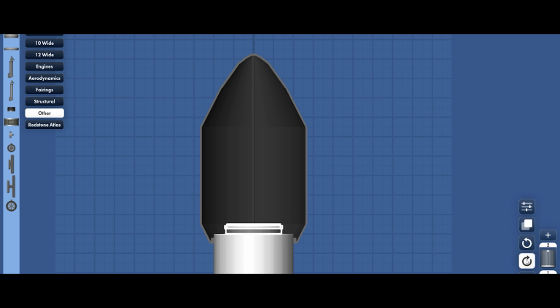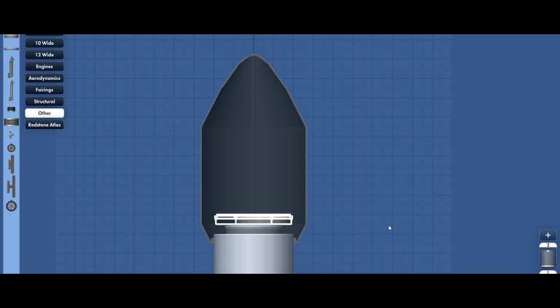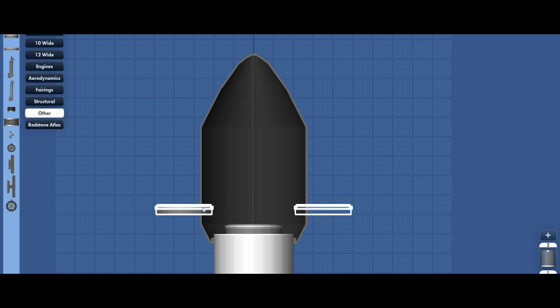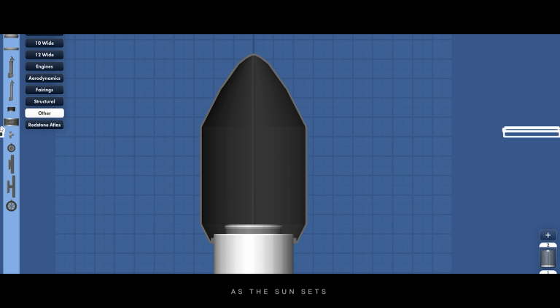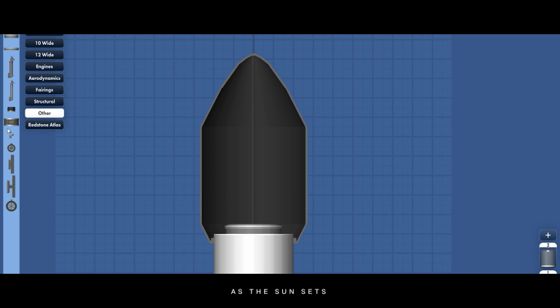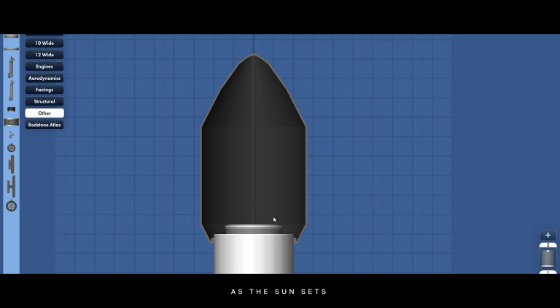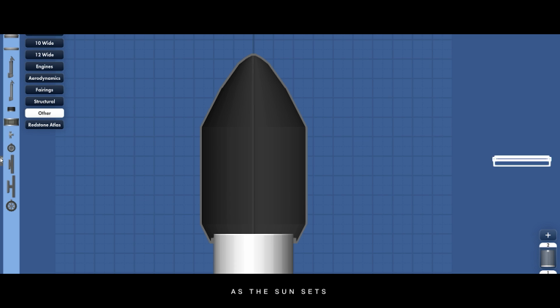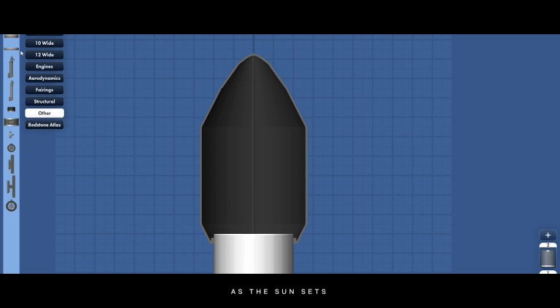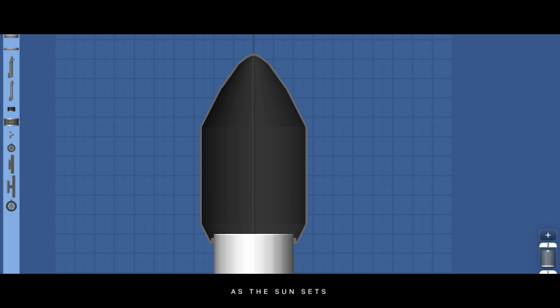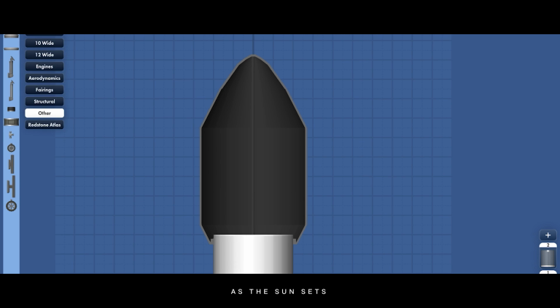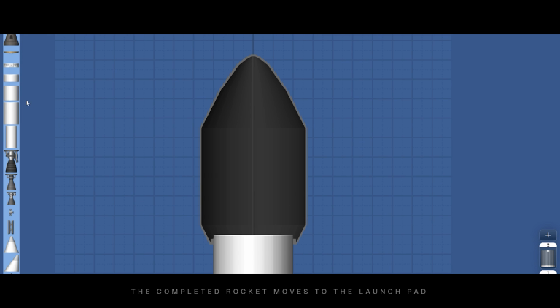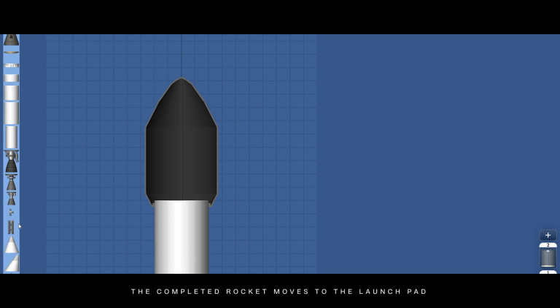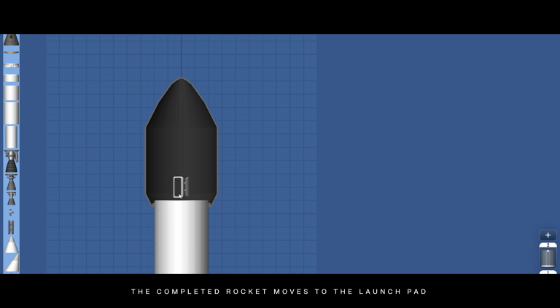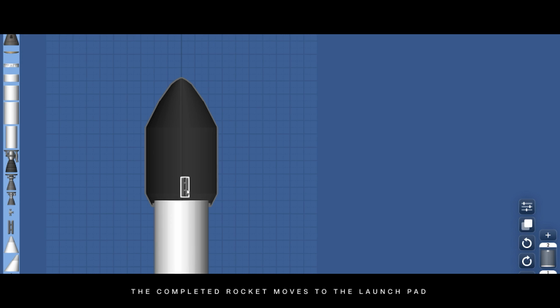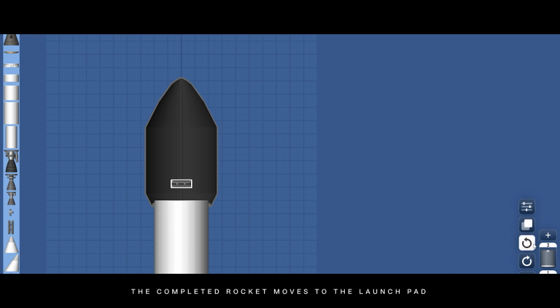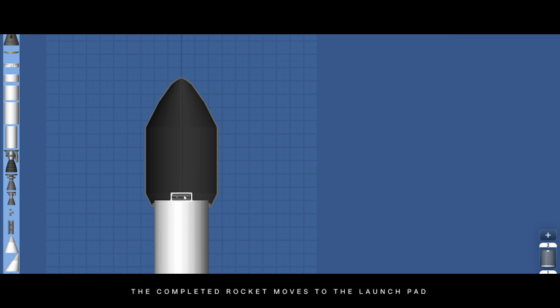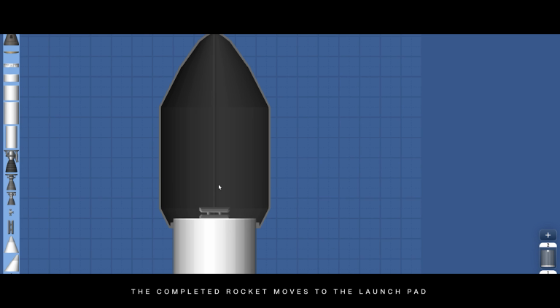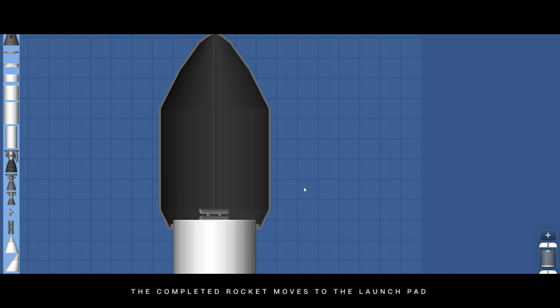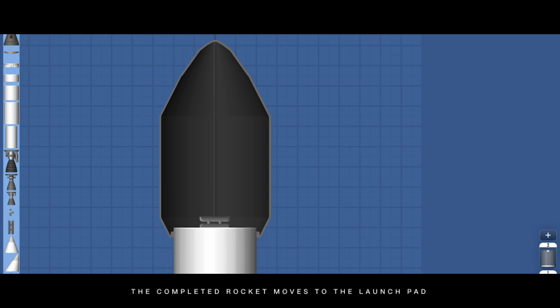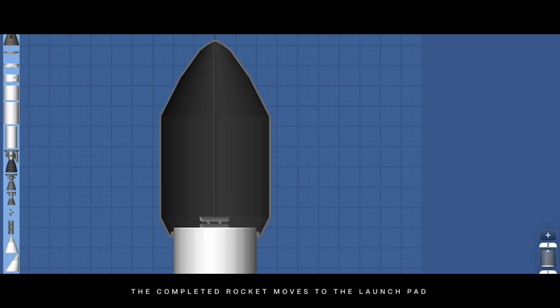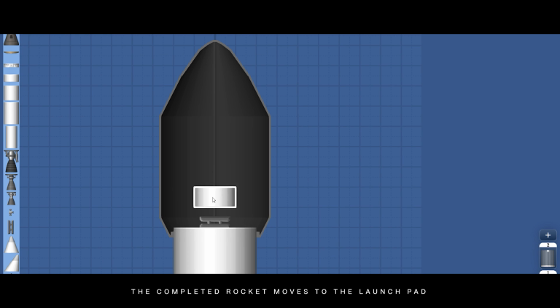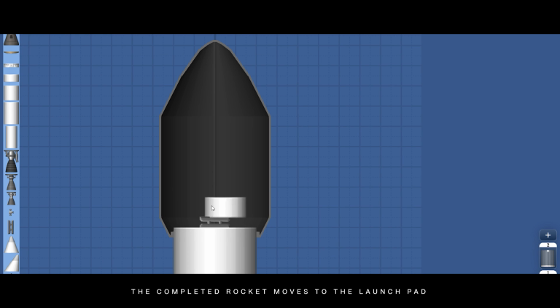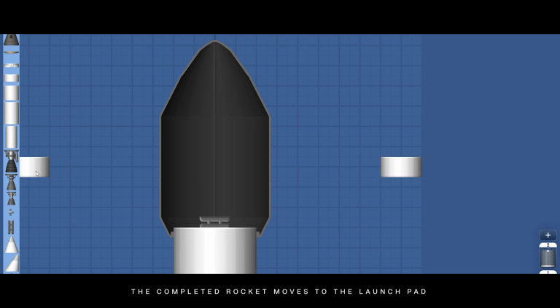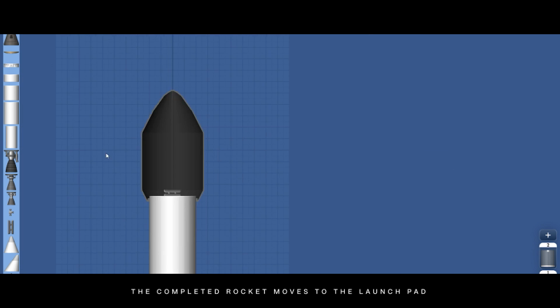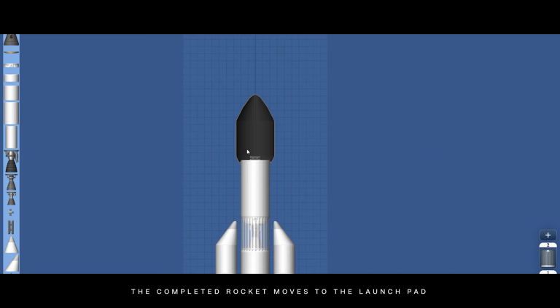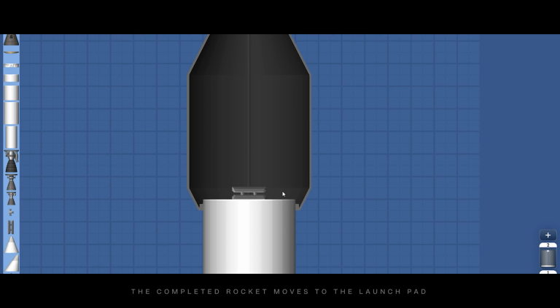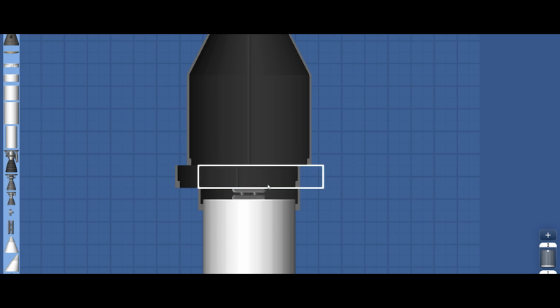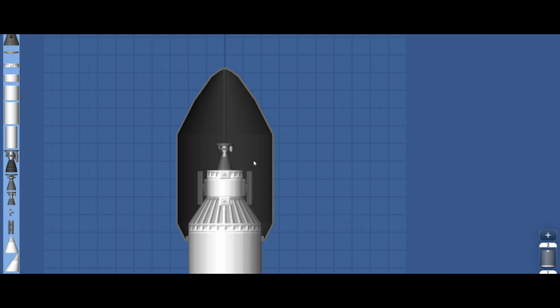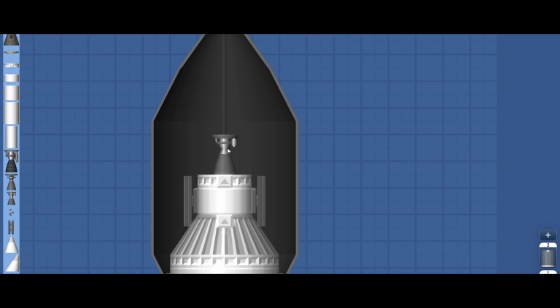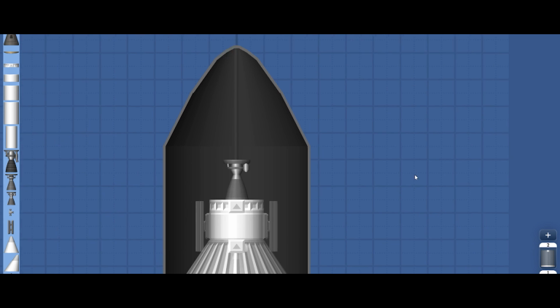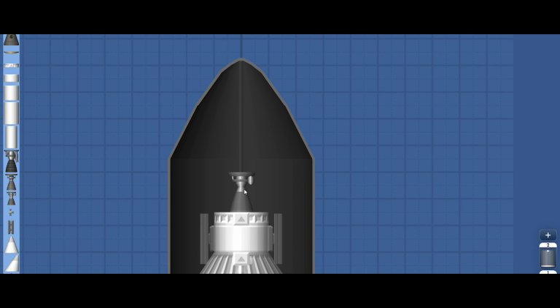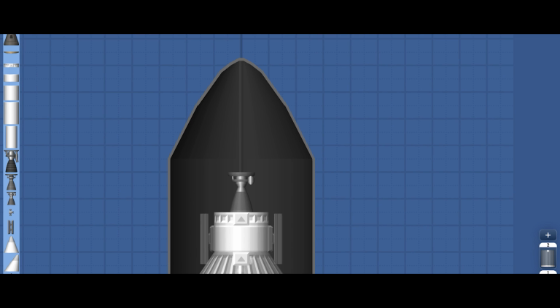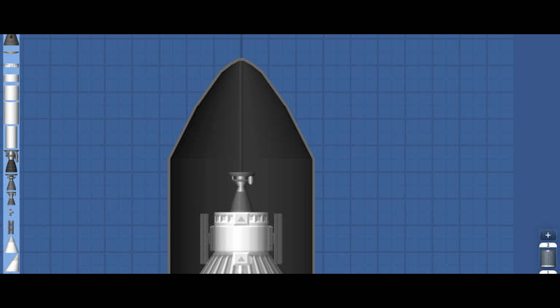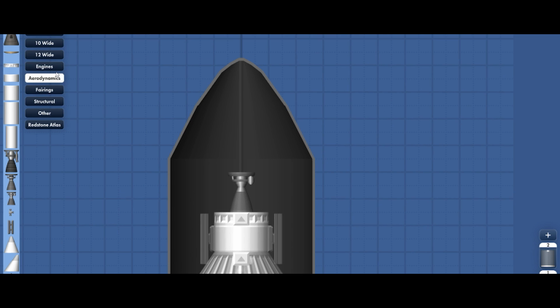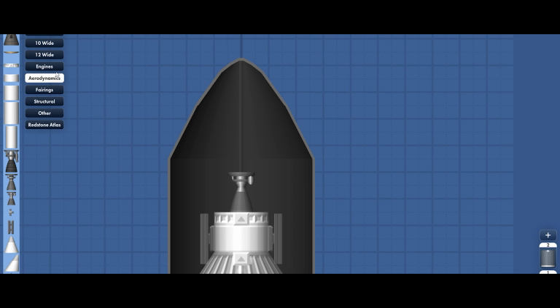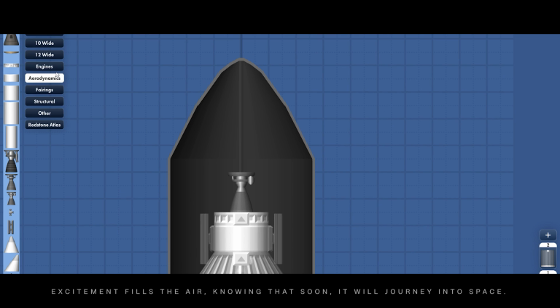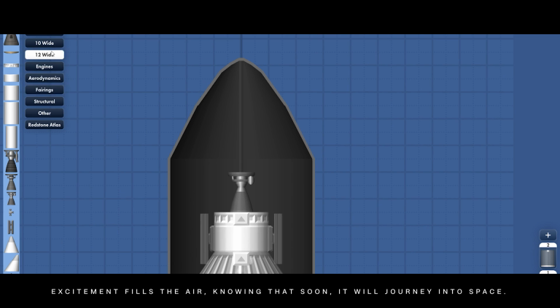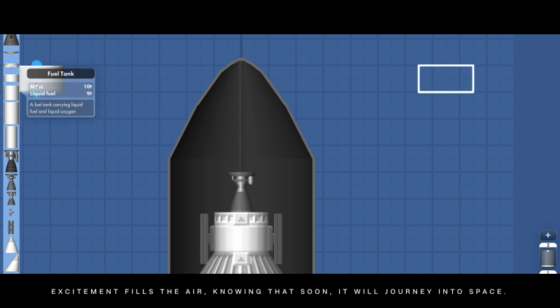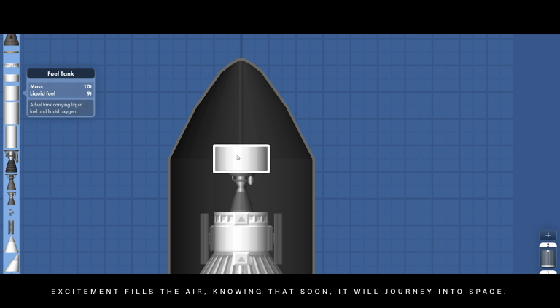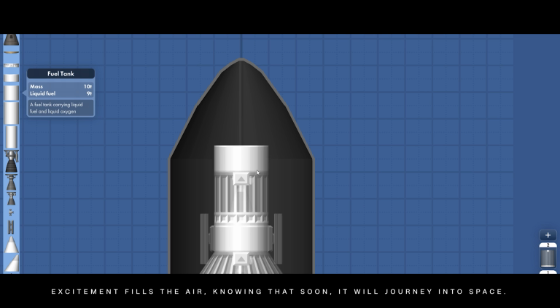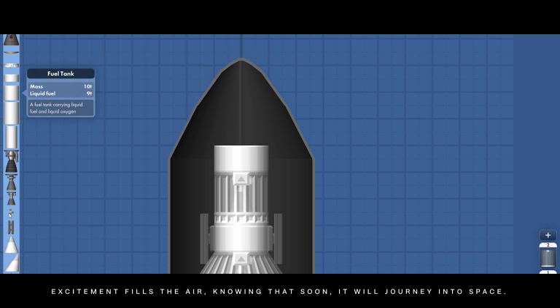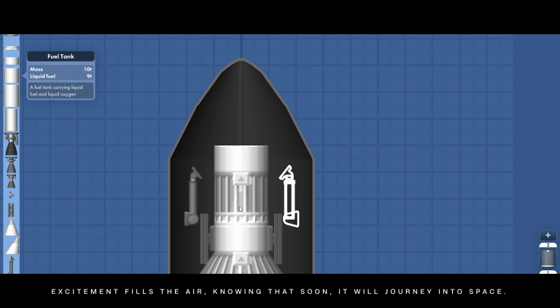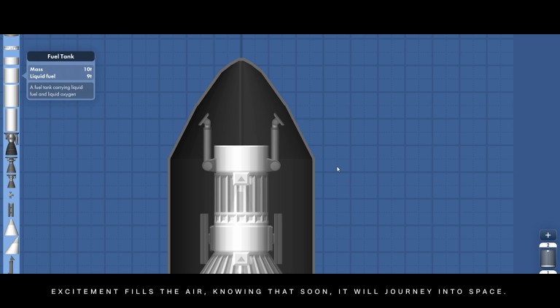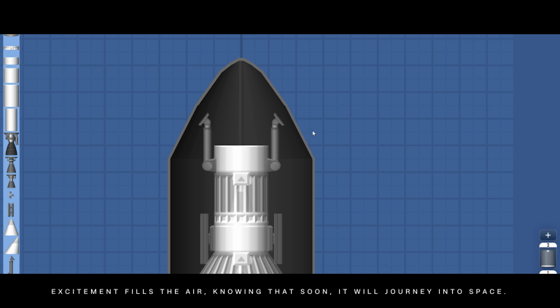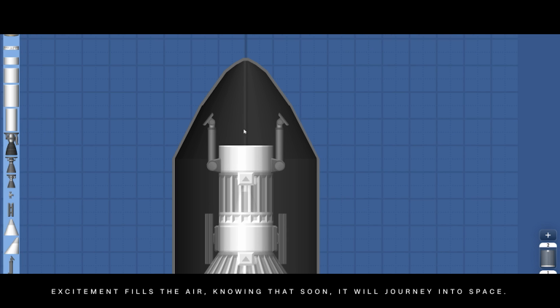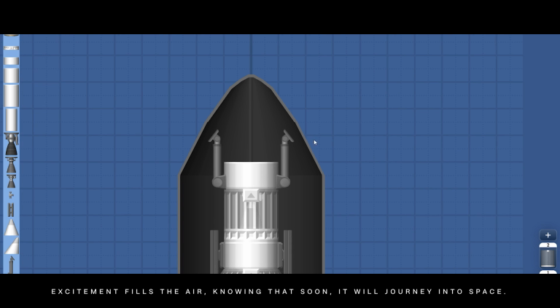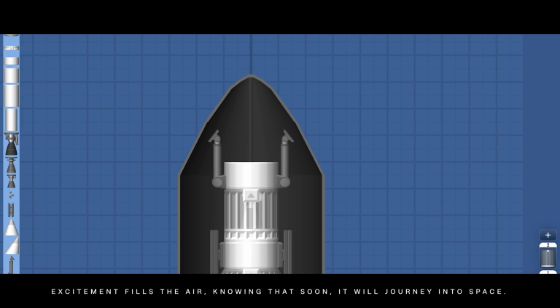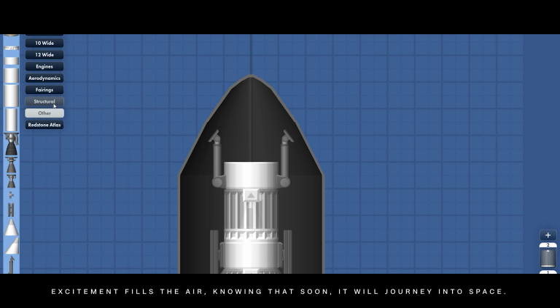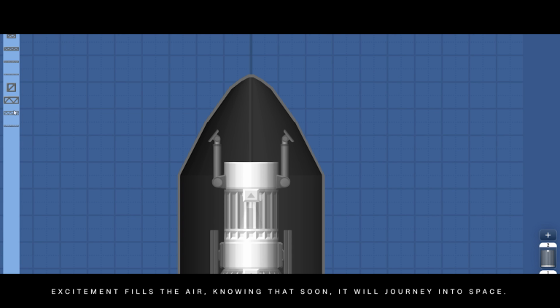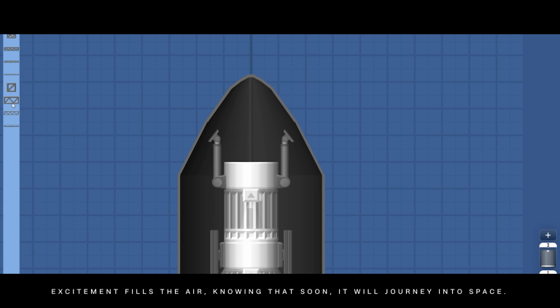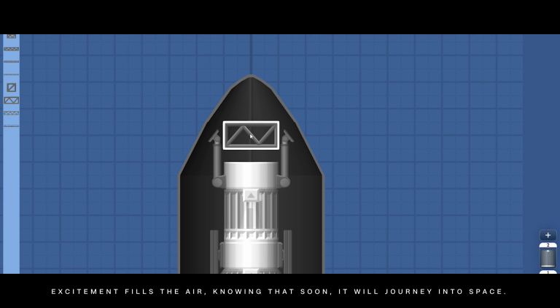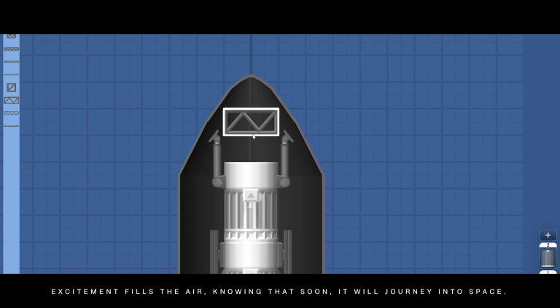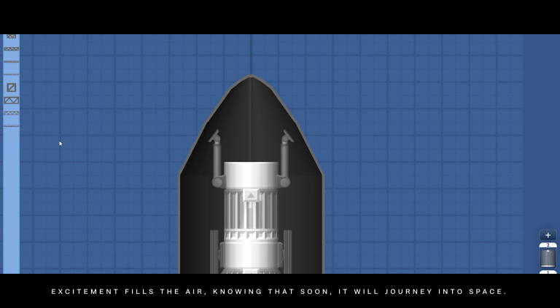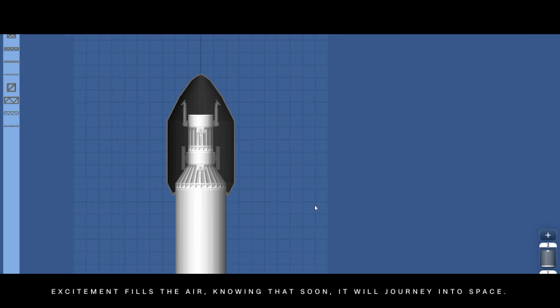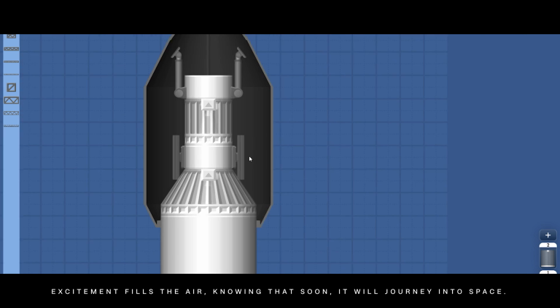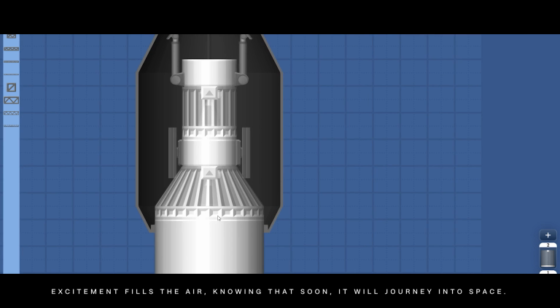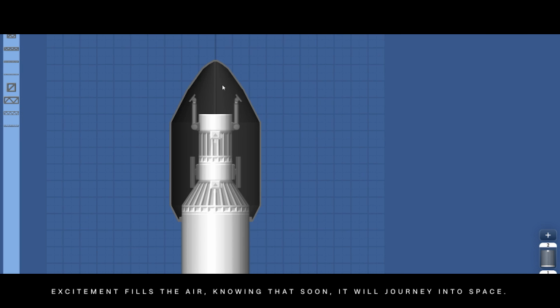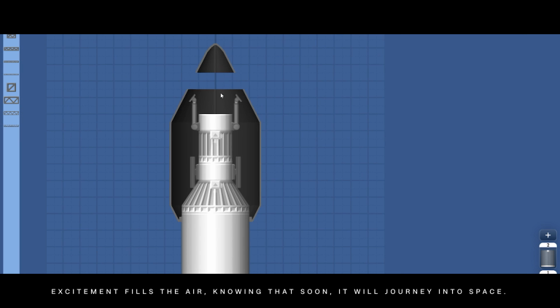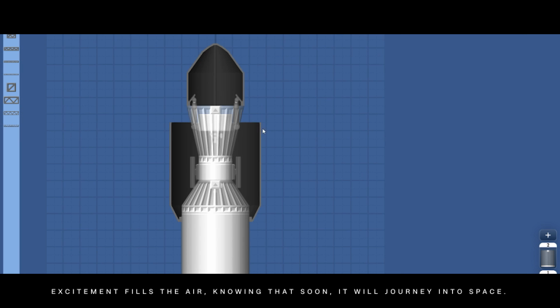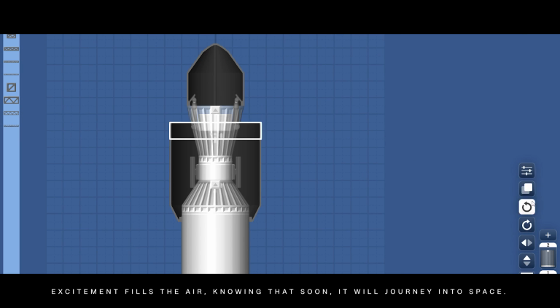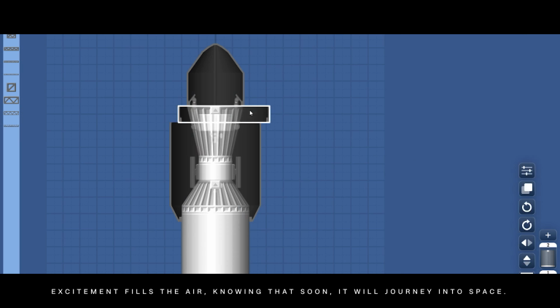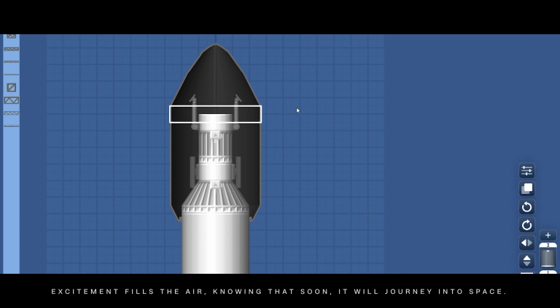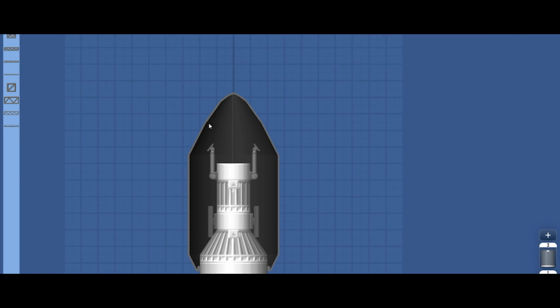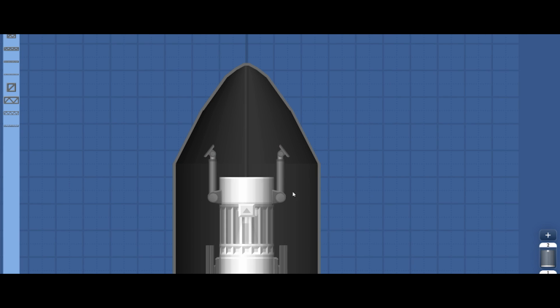As the sun sets, the completed rocket moves to the launch pad. Excitement fills the air, knowing that soon it will journey into space.